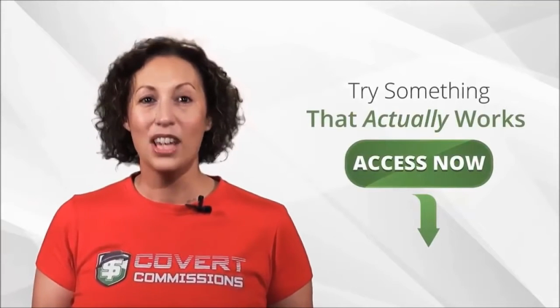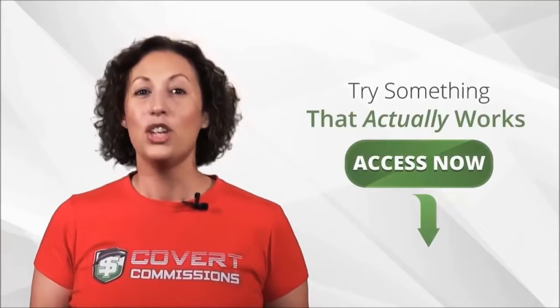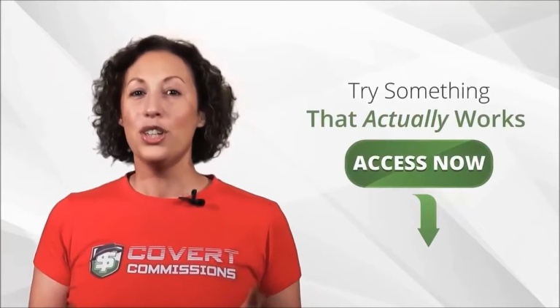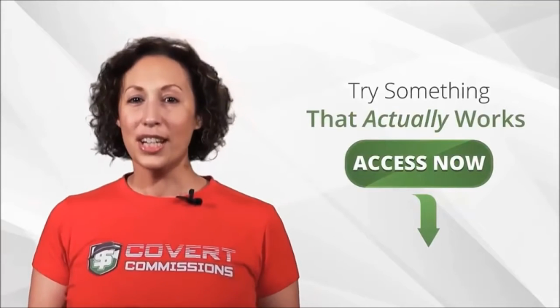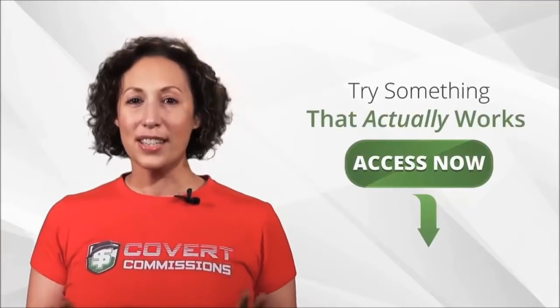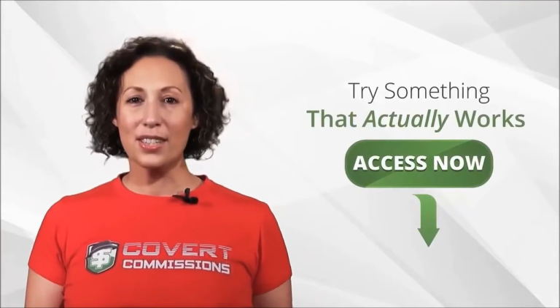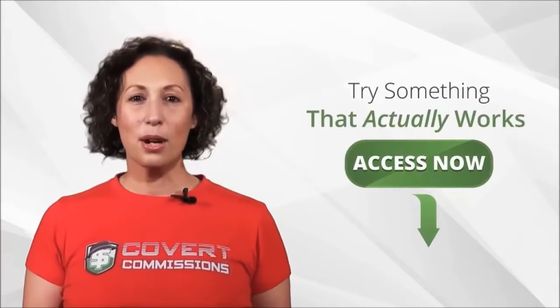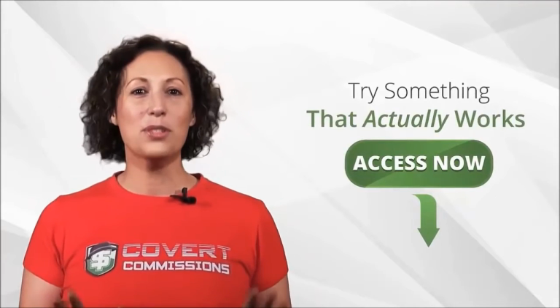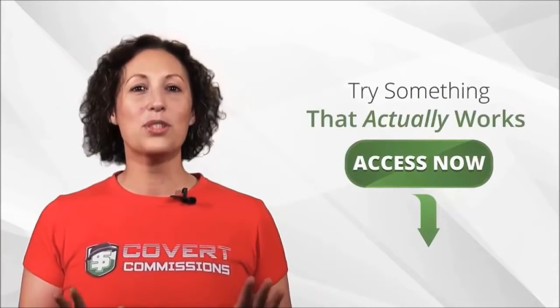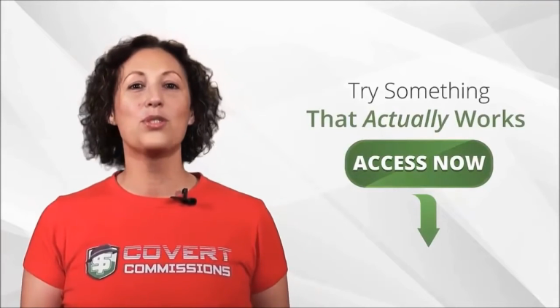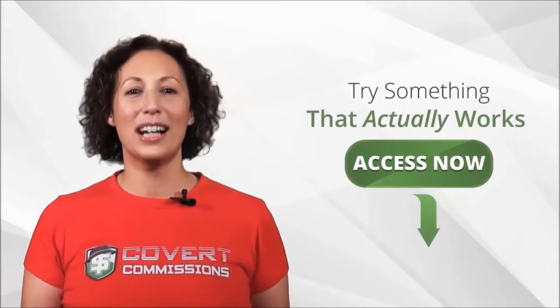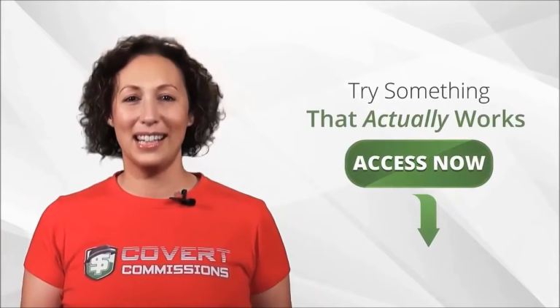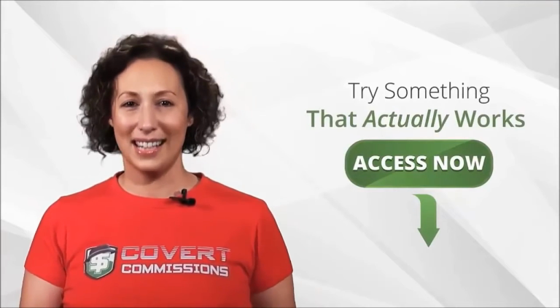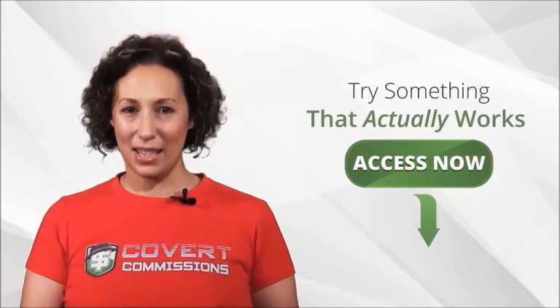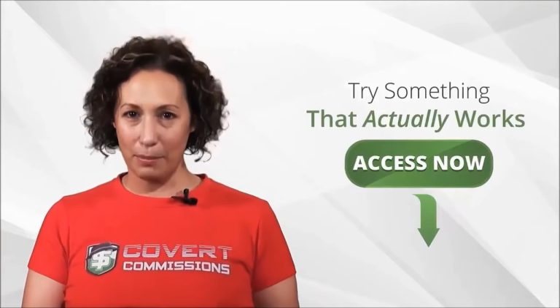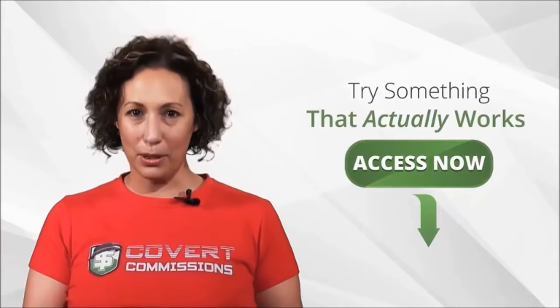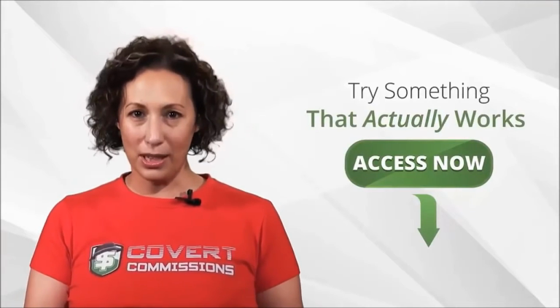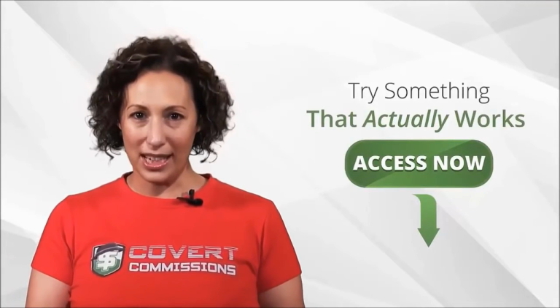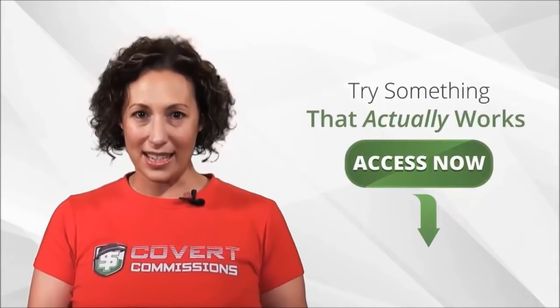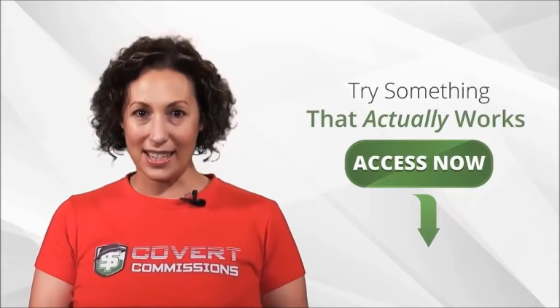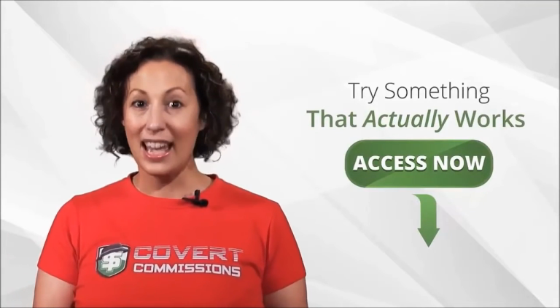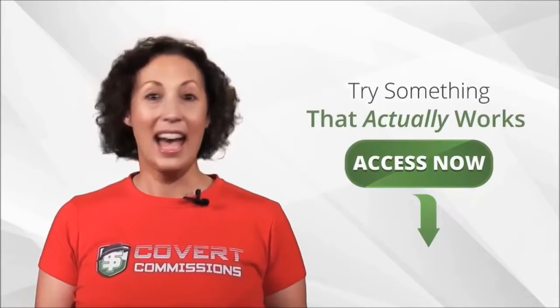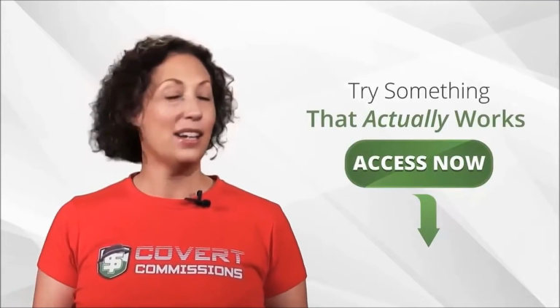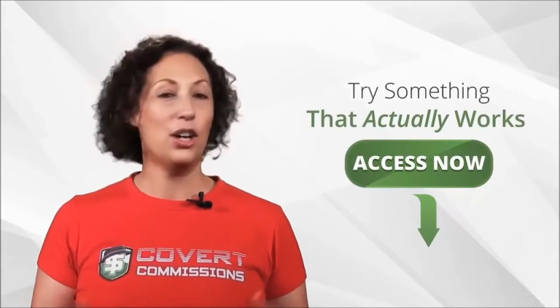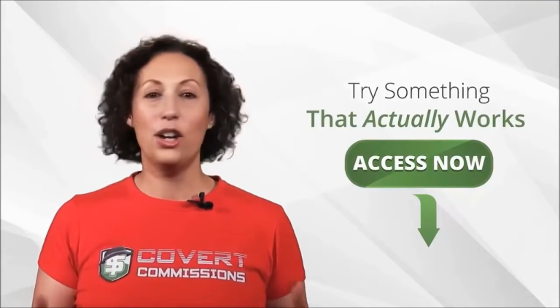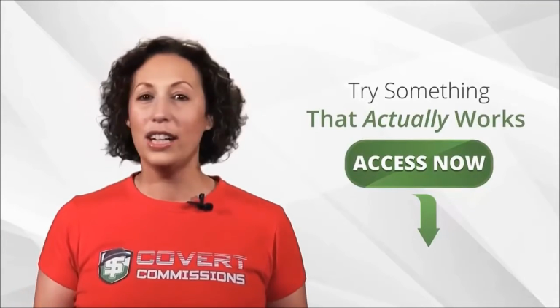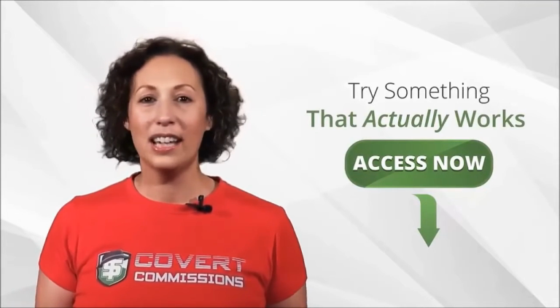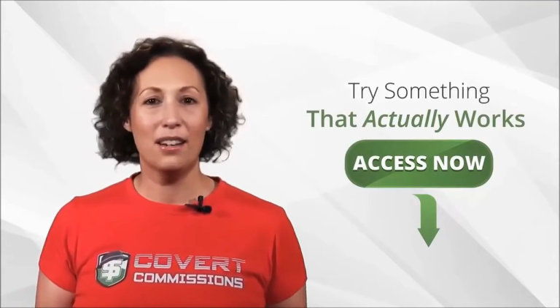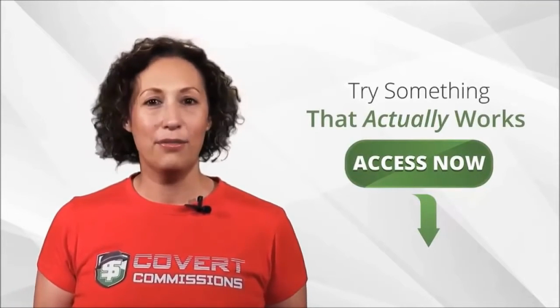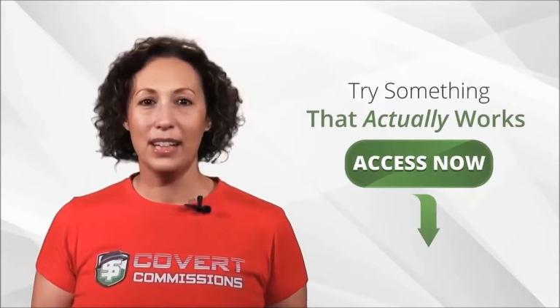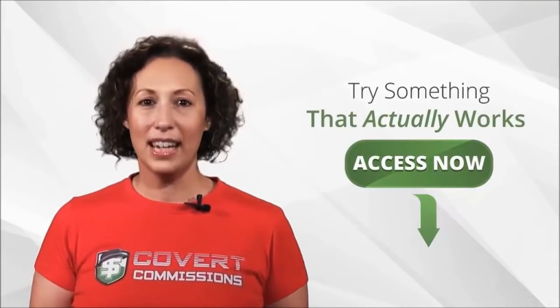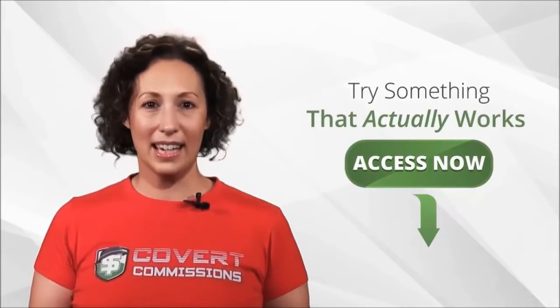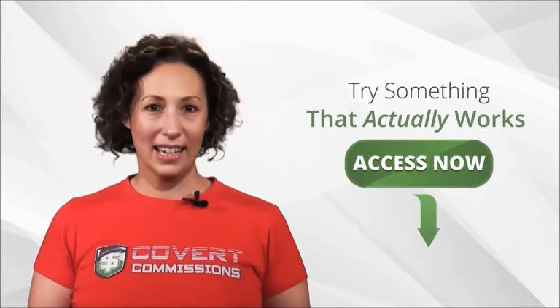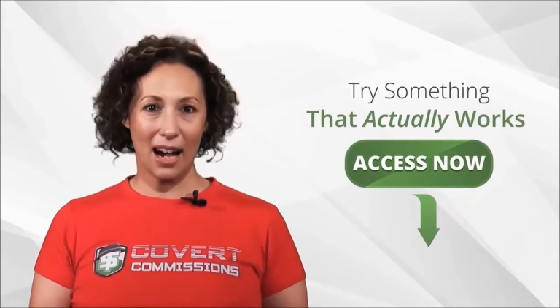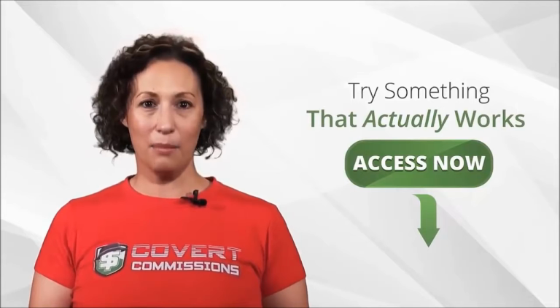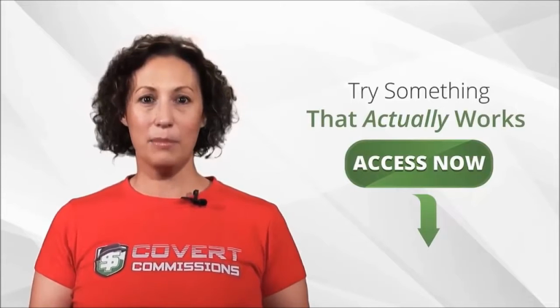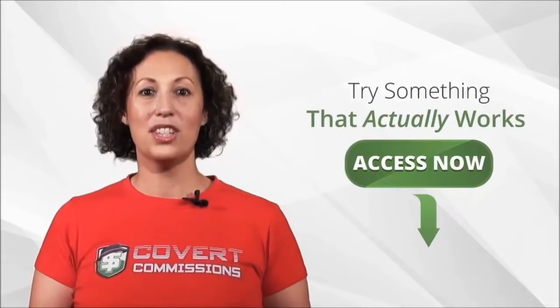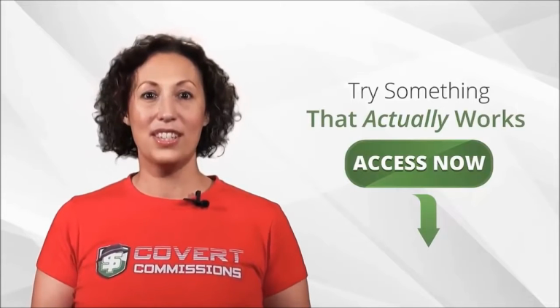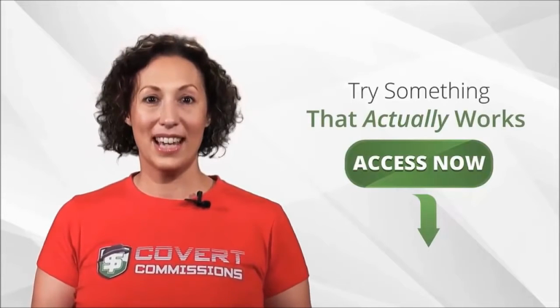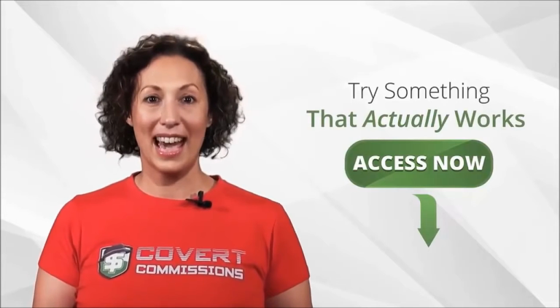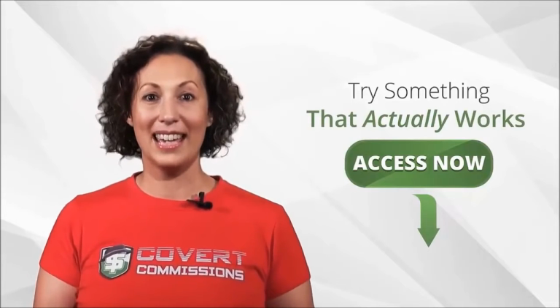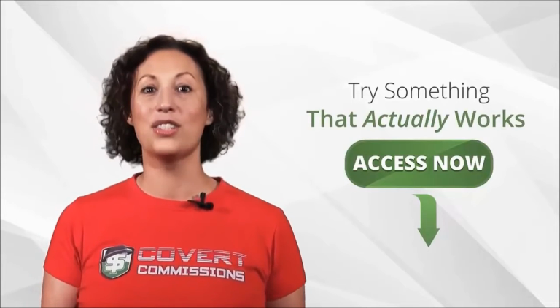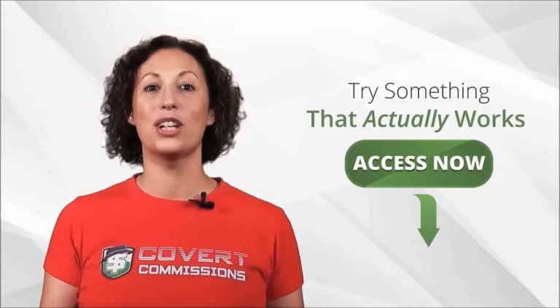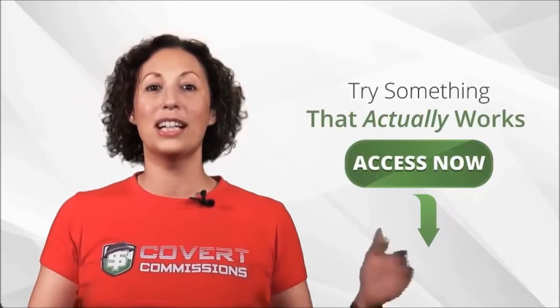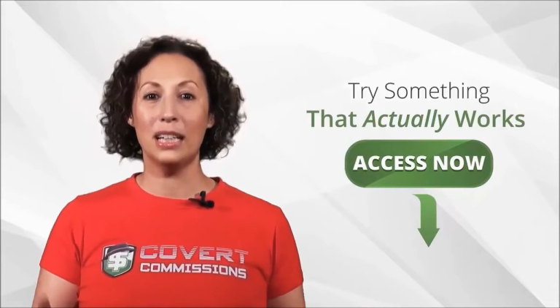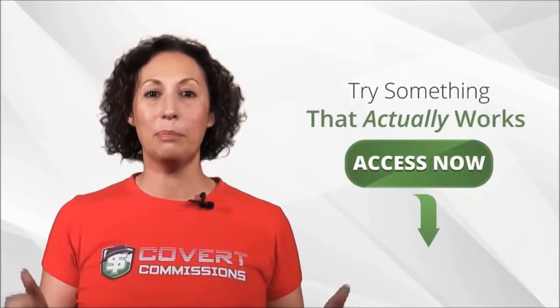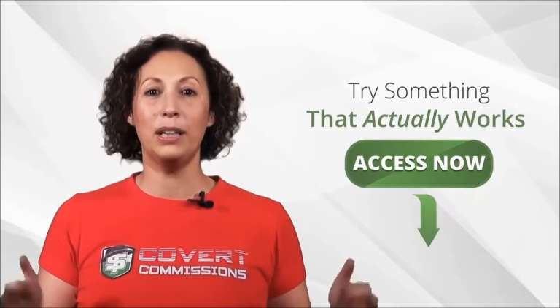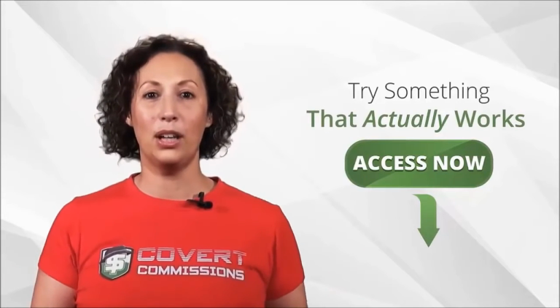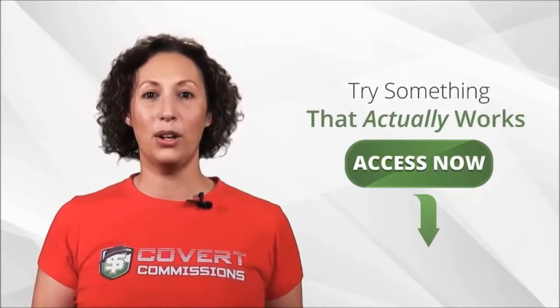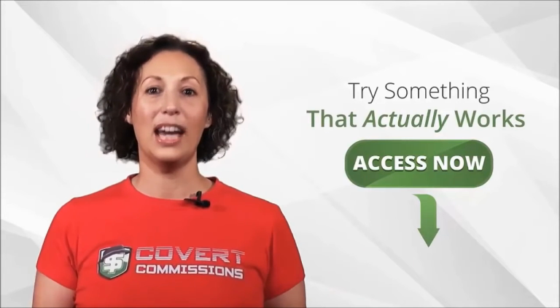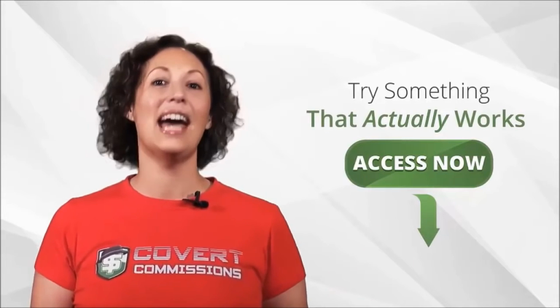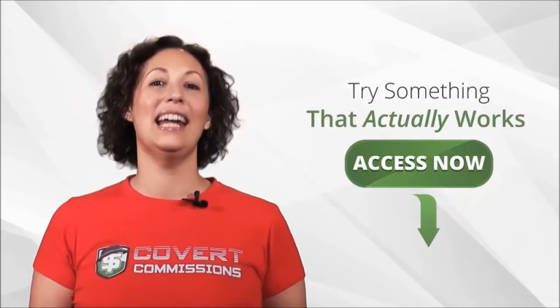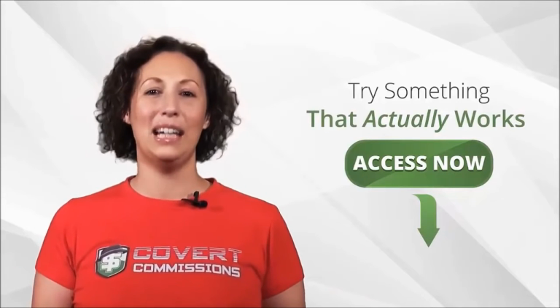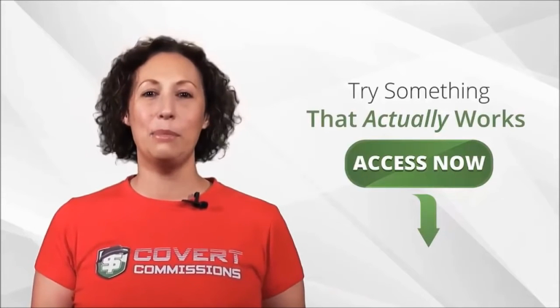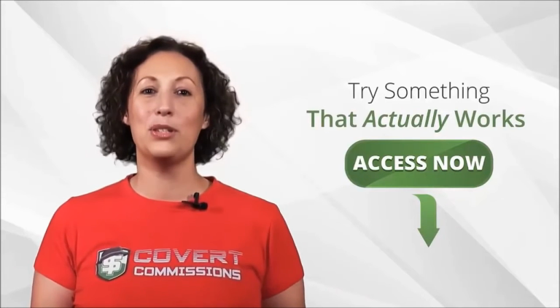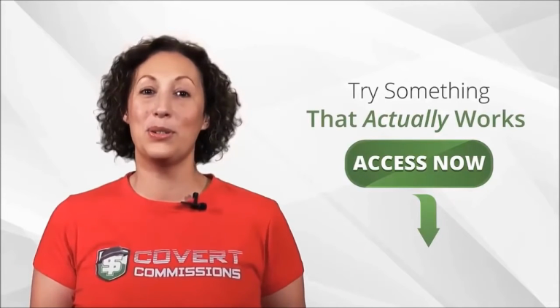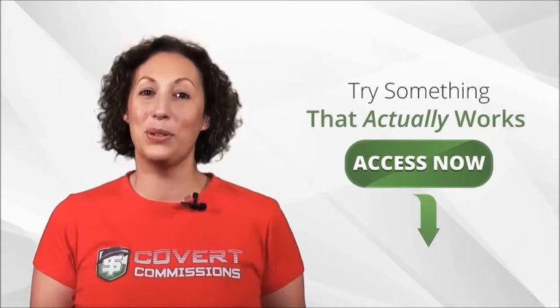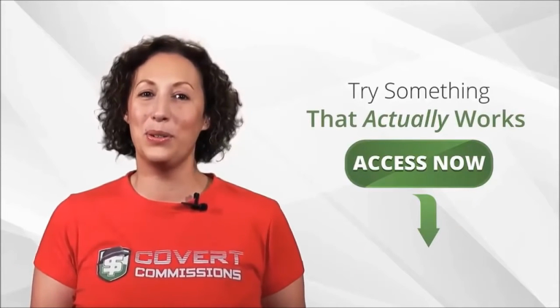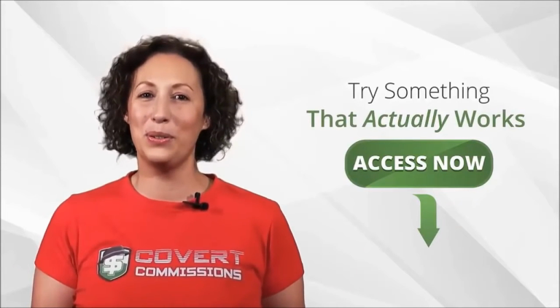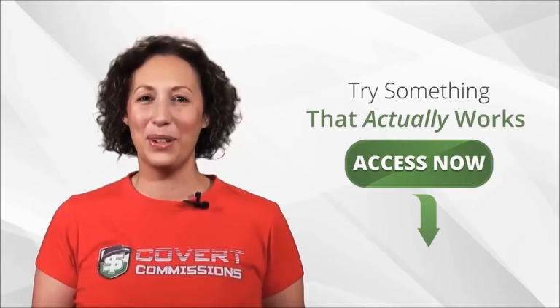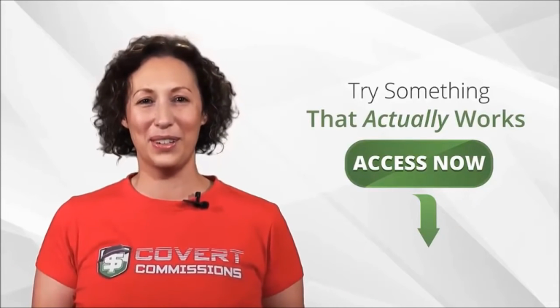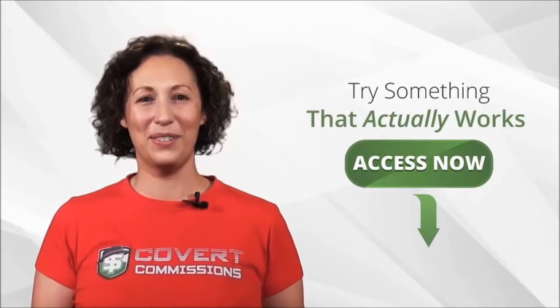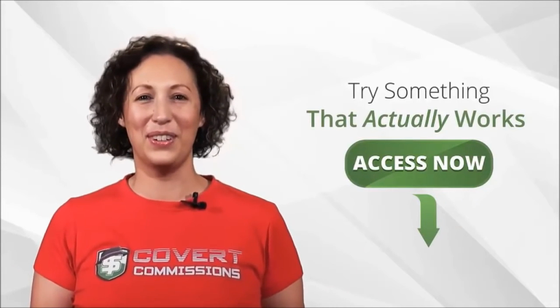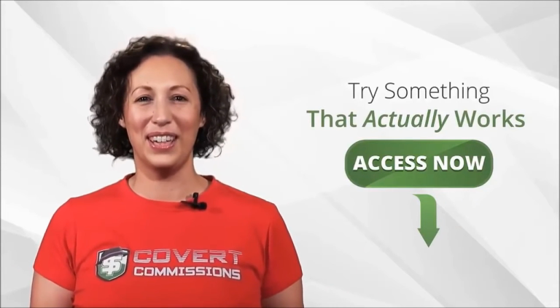You can stop struggling to build a list and earning affiliate income today, so click below and let me do all the work for you.